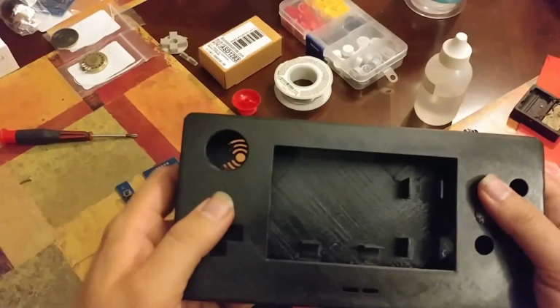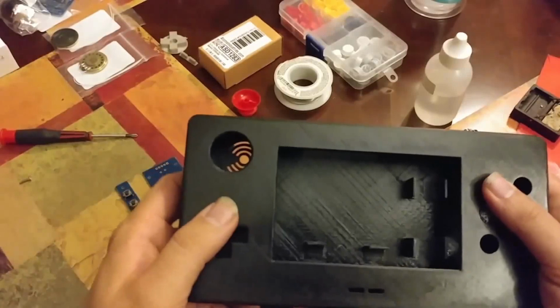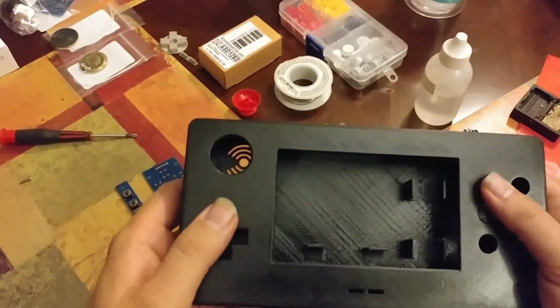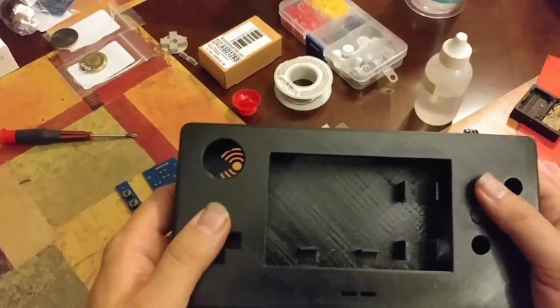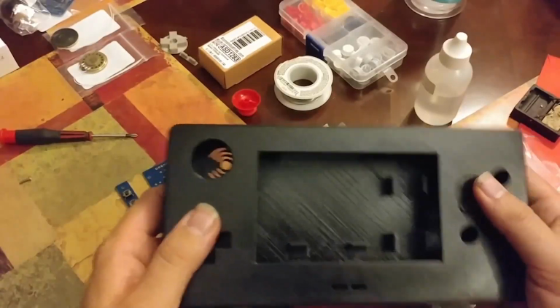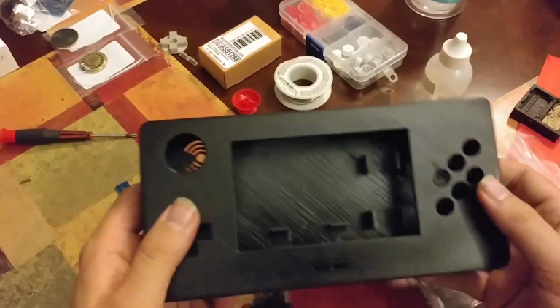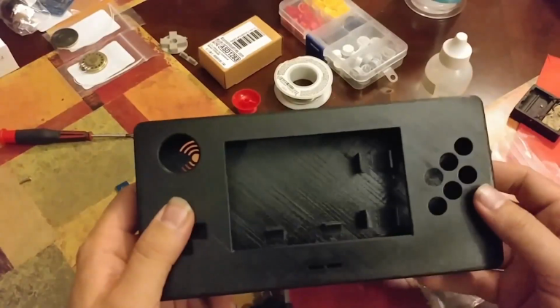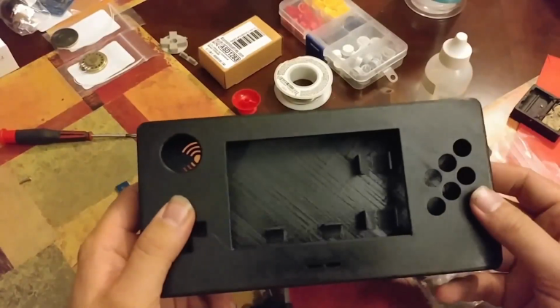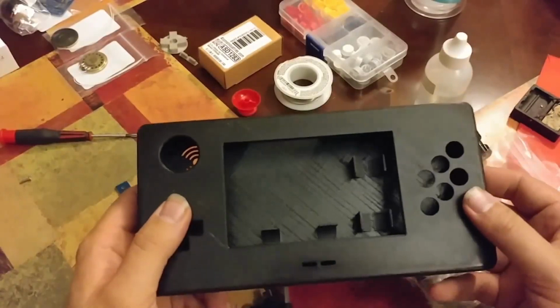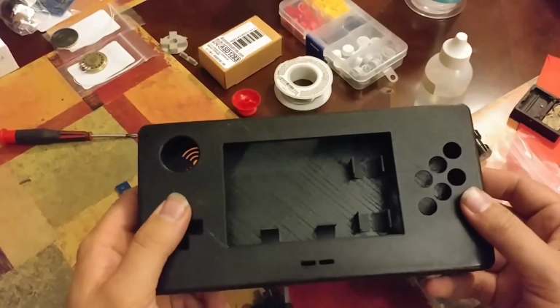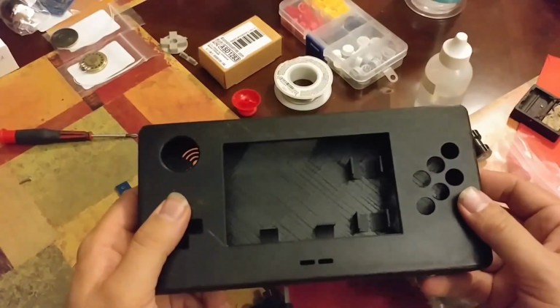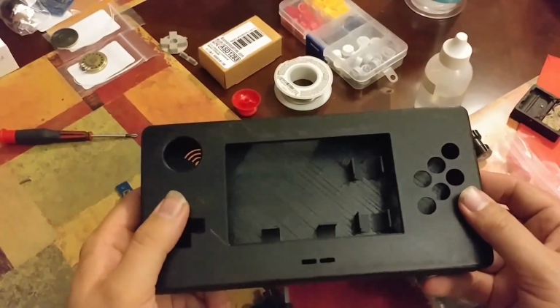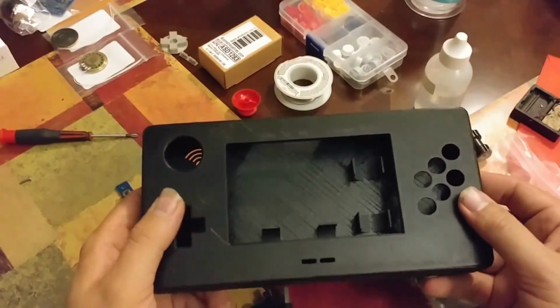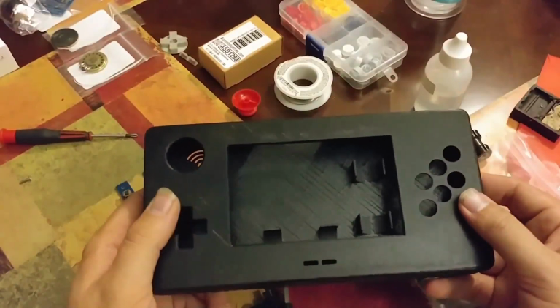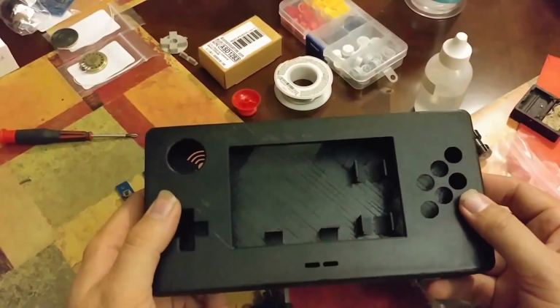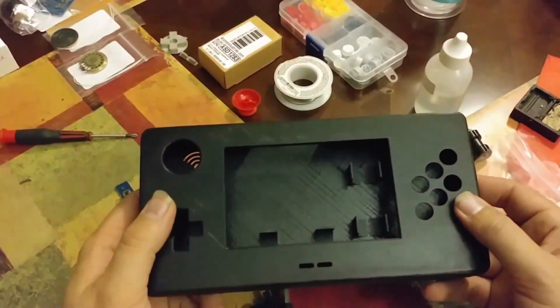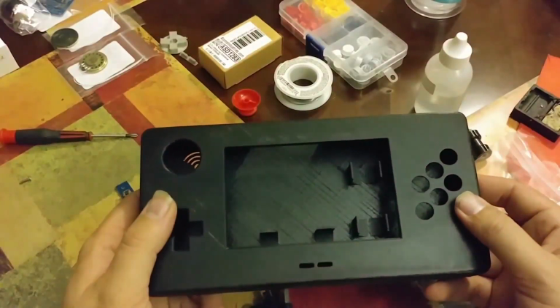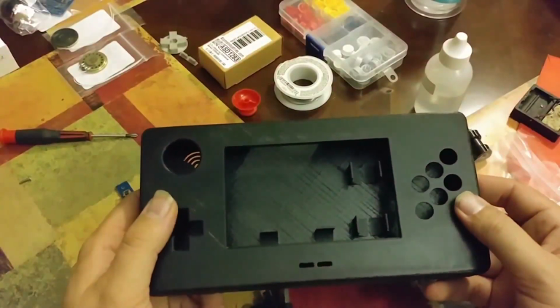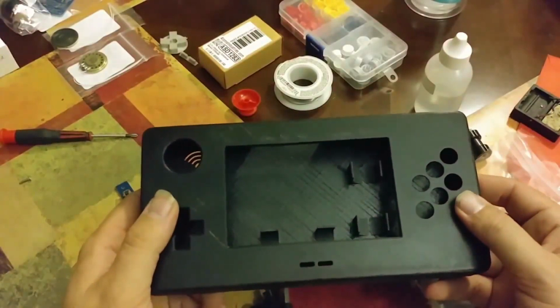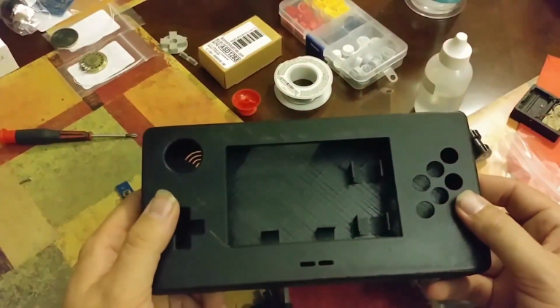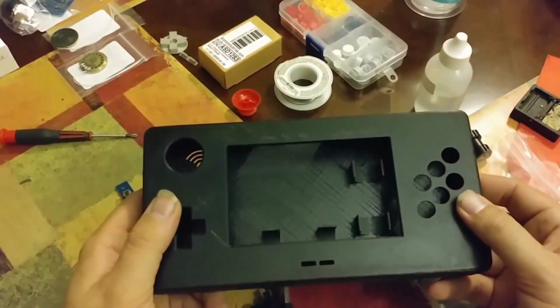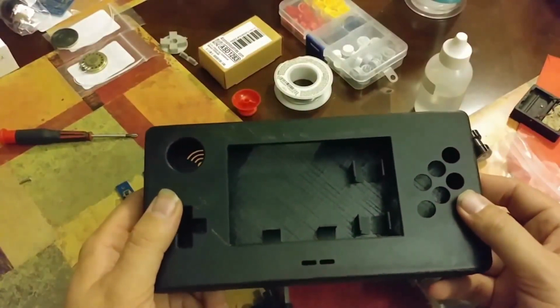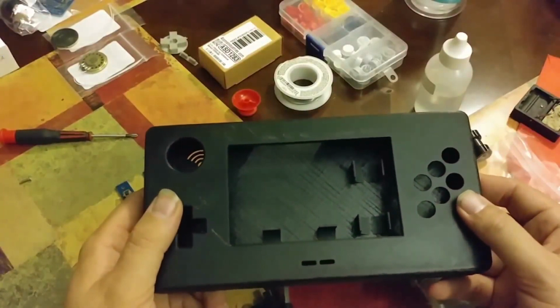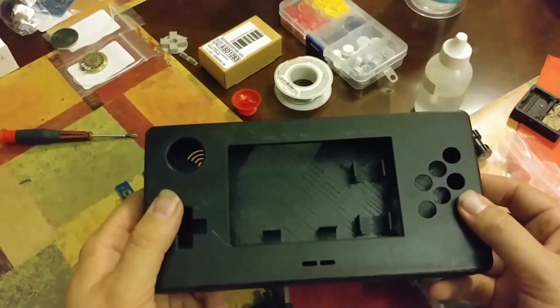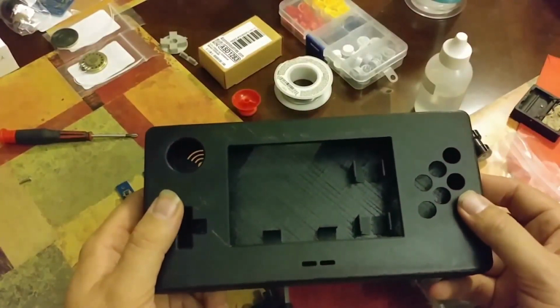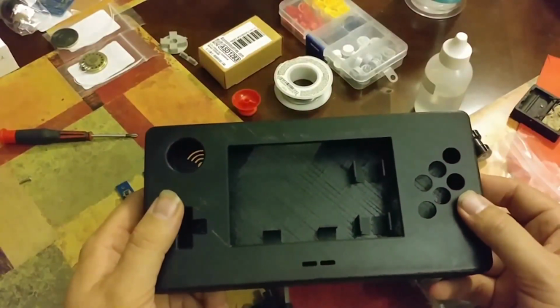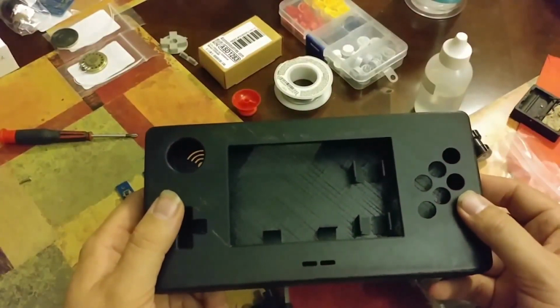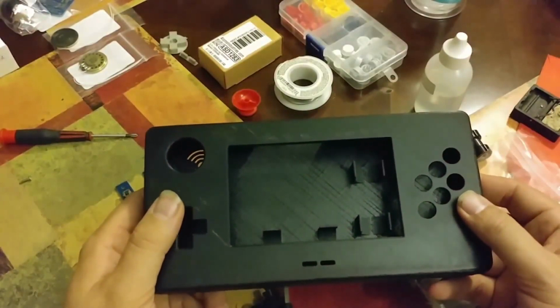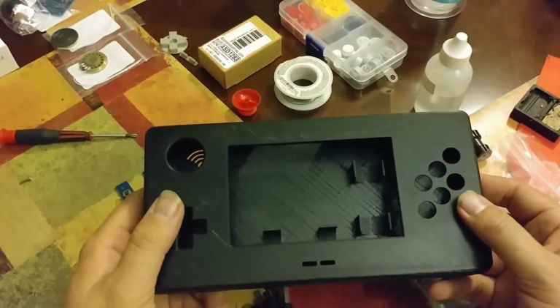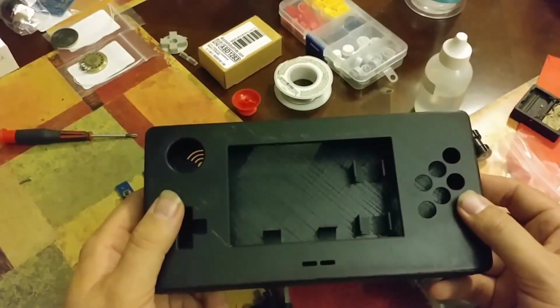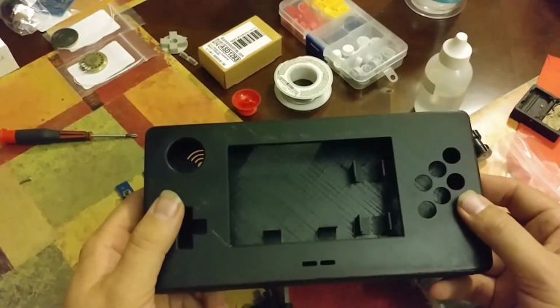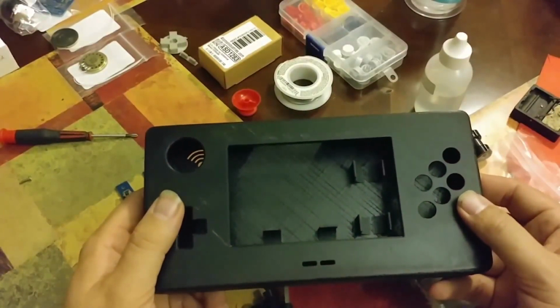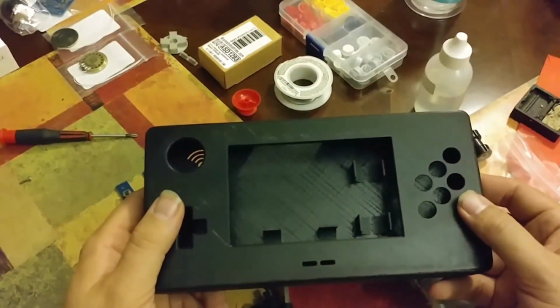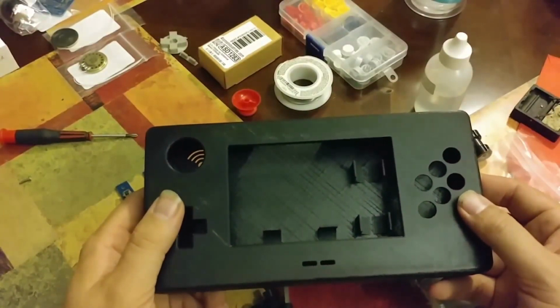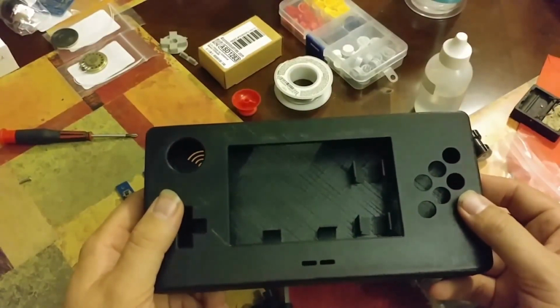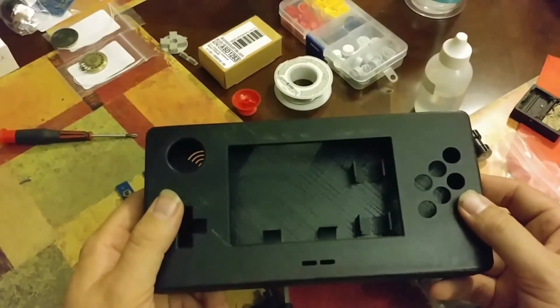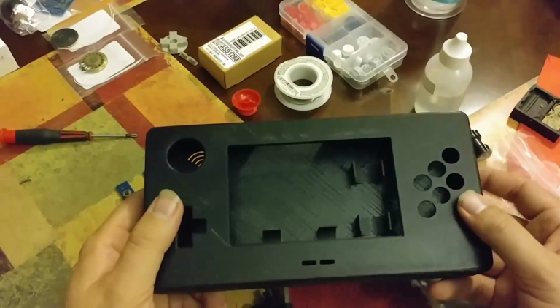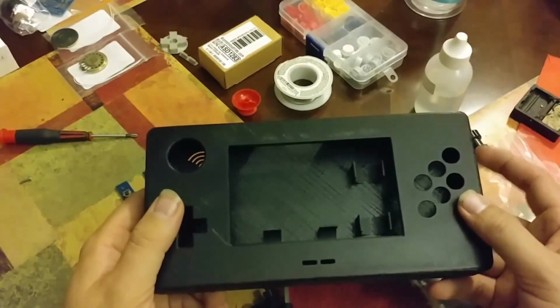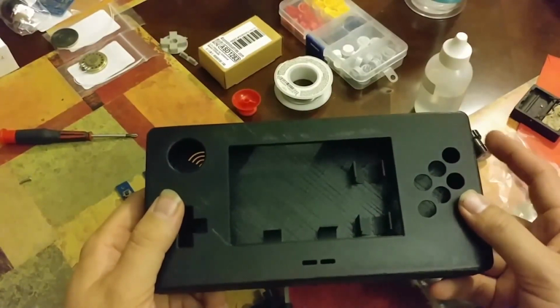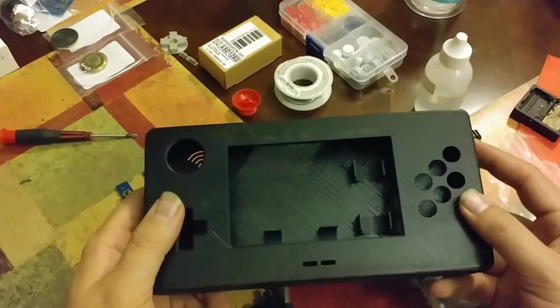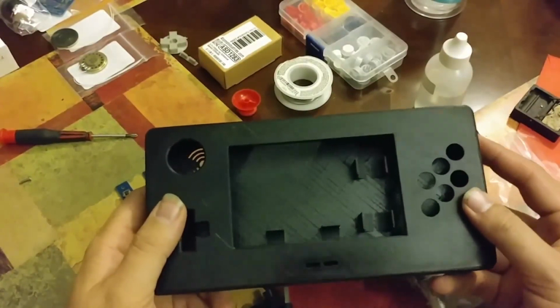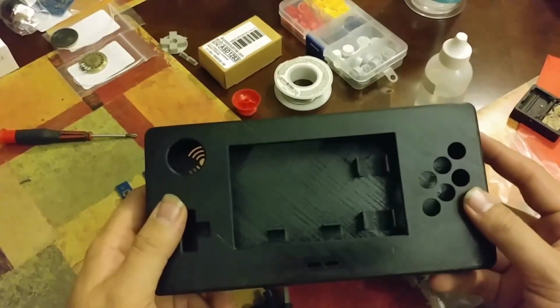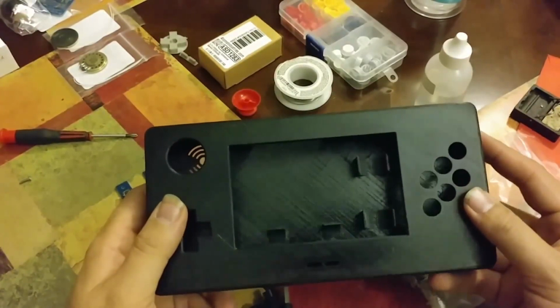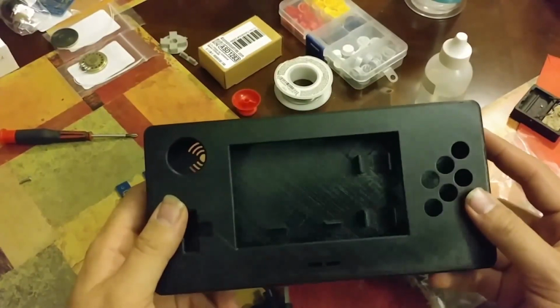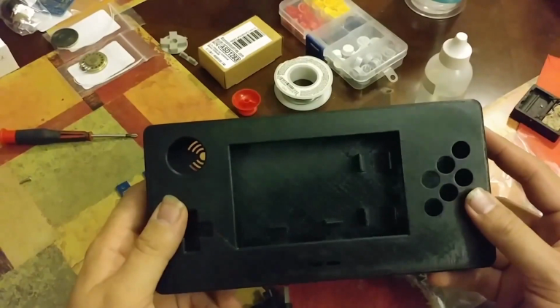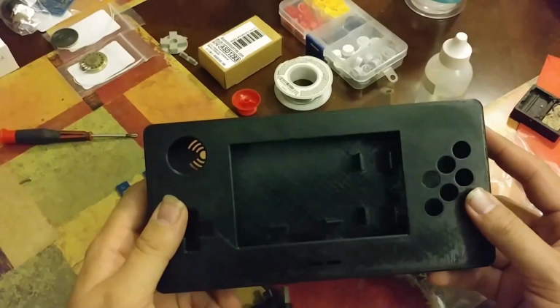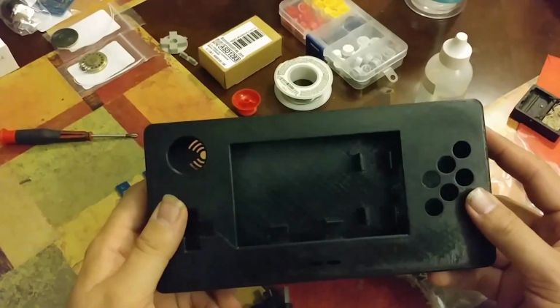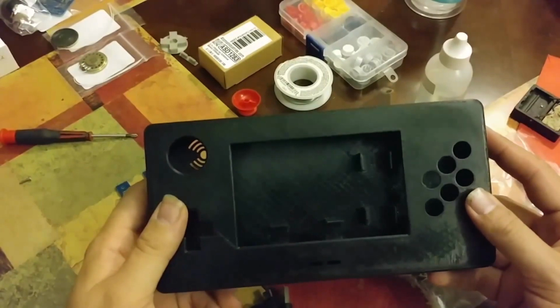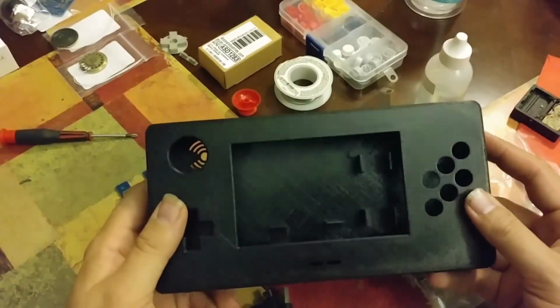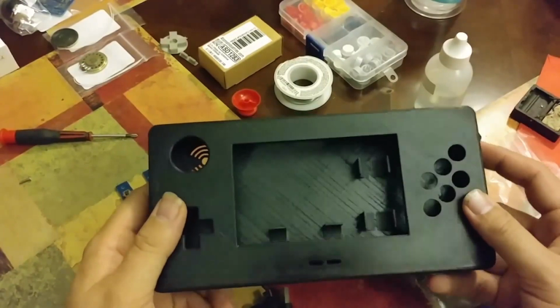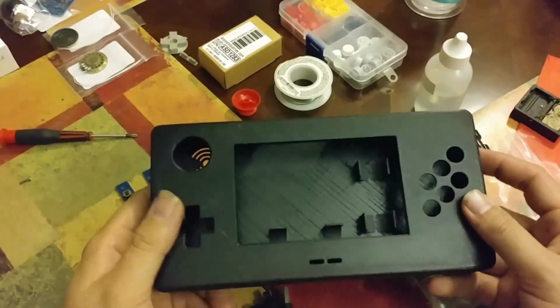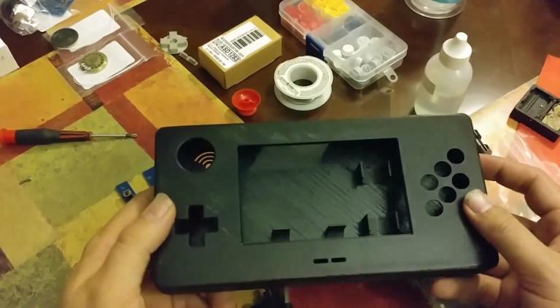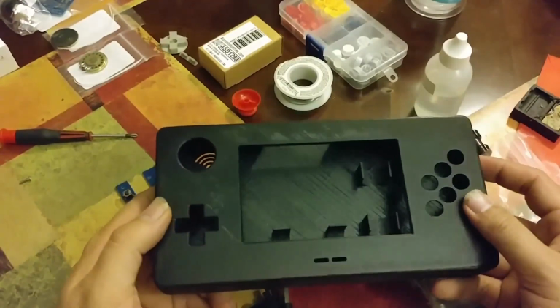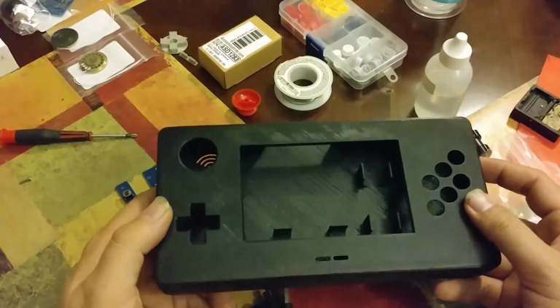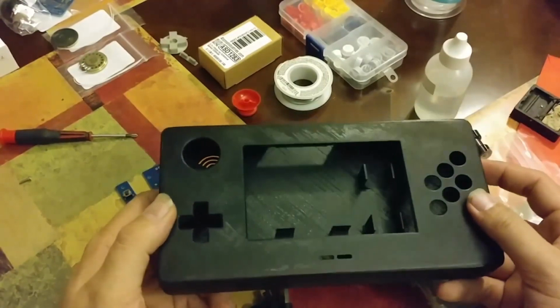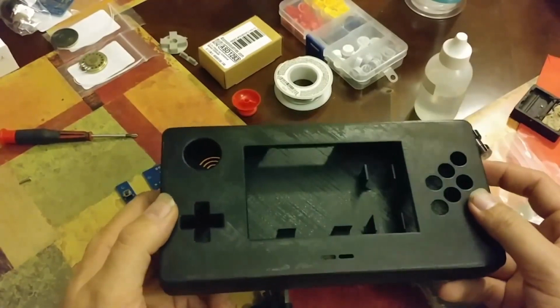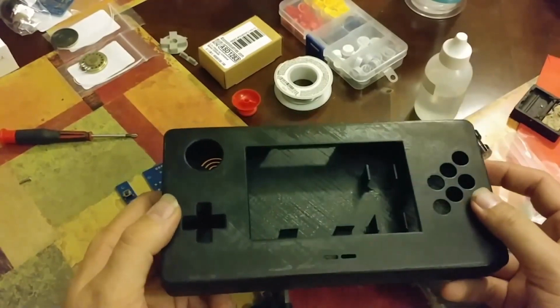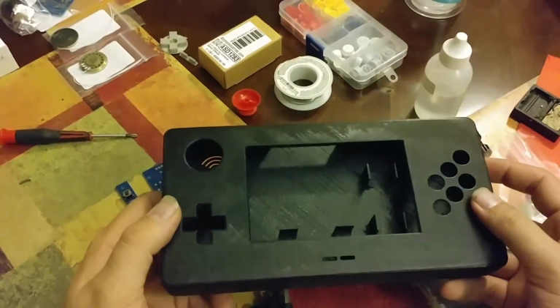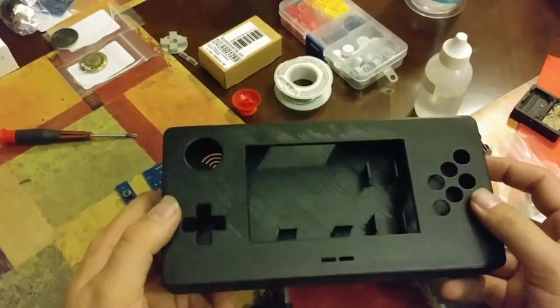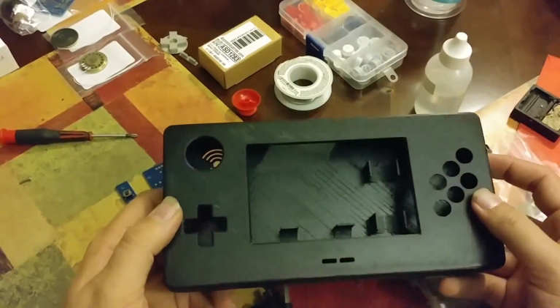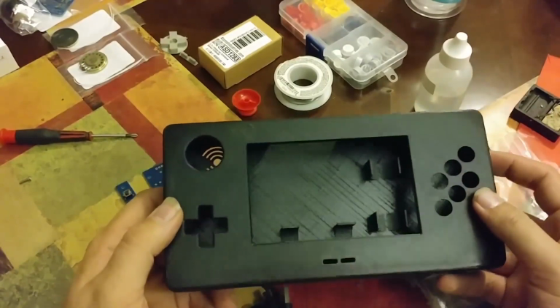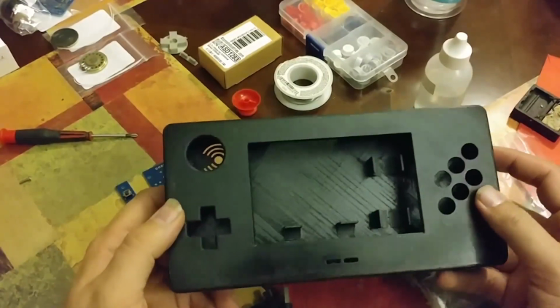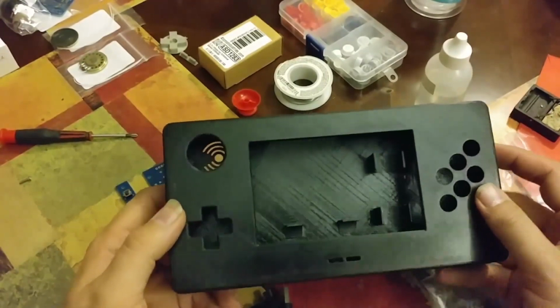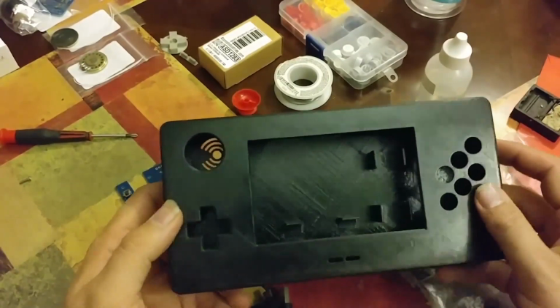Alright everybody, so today I'm going to be starting on the tutorial for the 5-inch PiGear. This is the case.